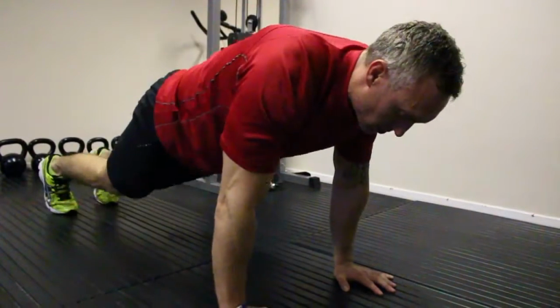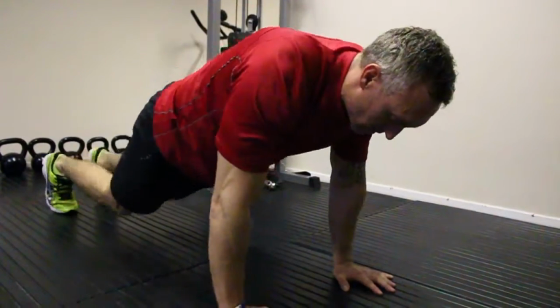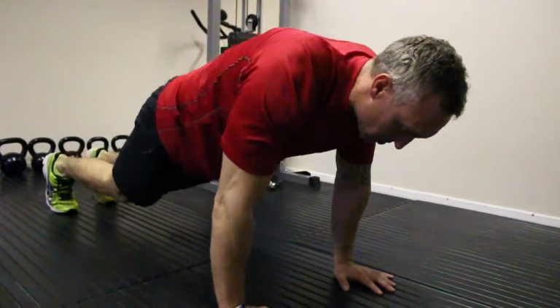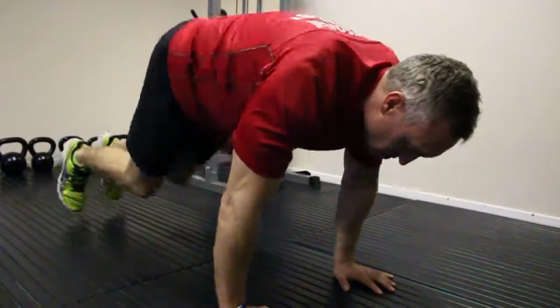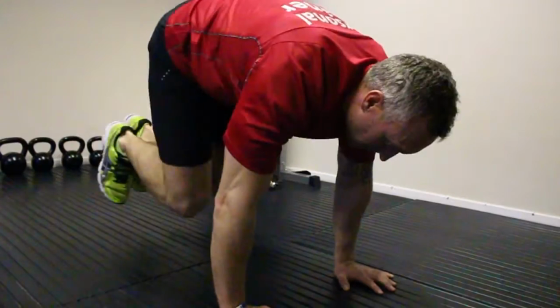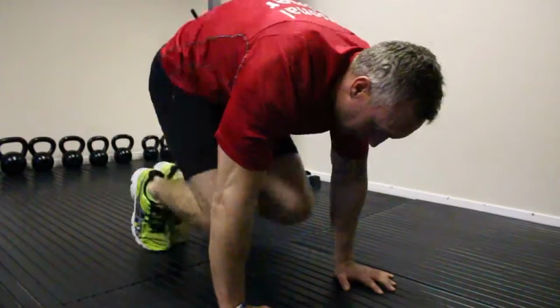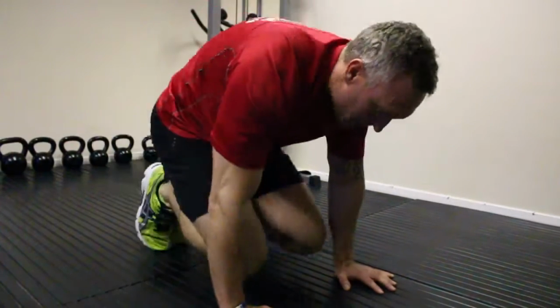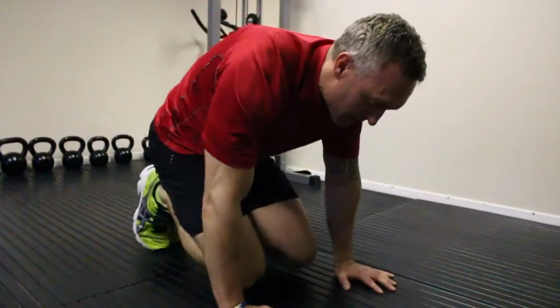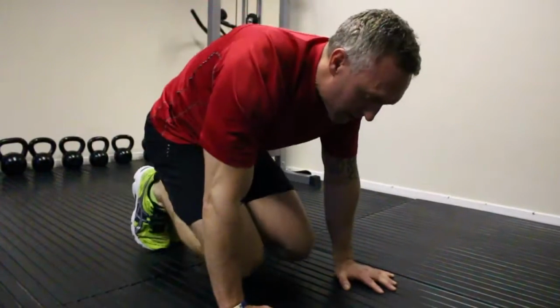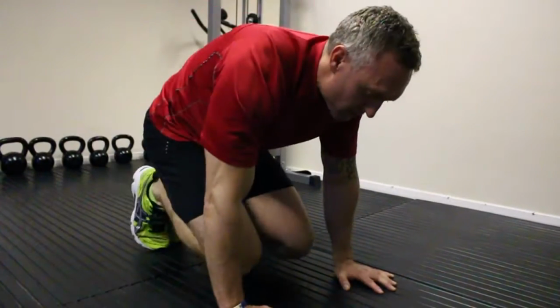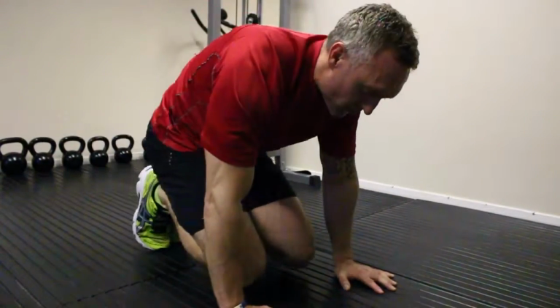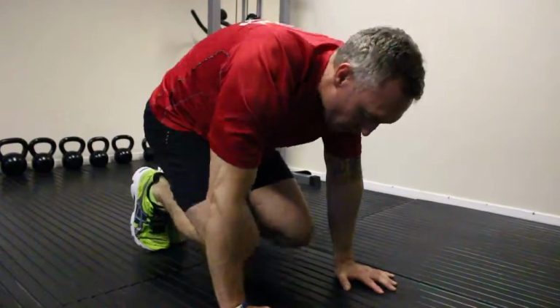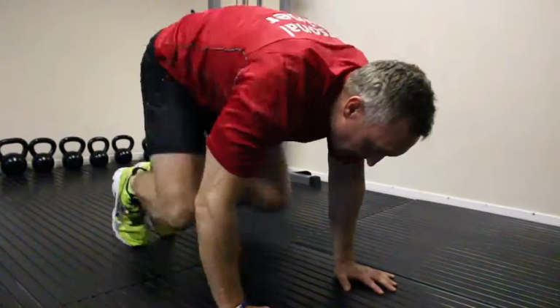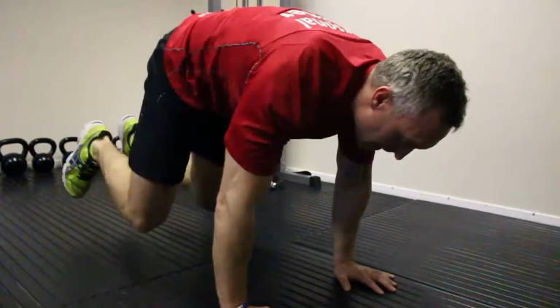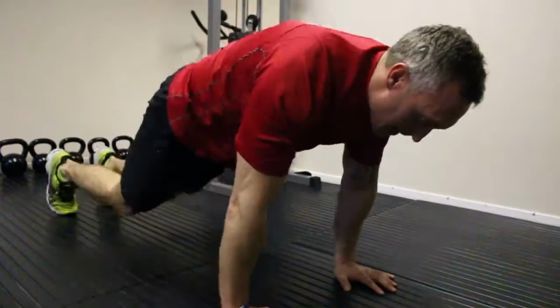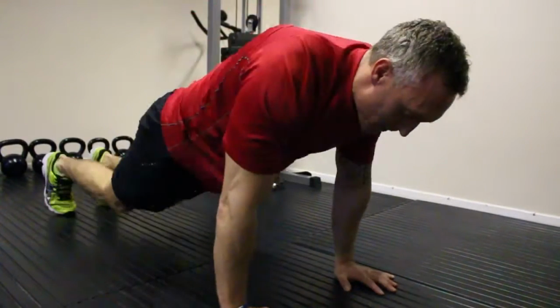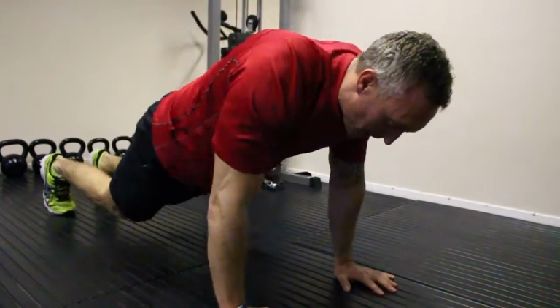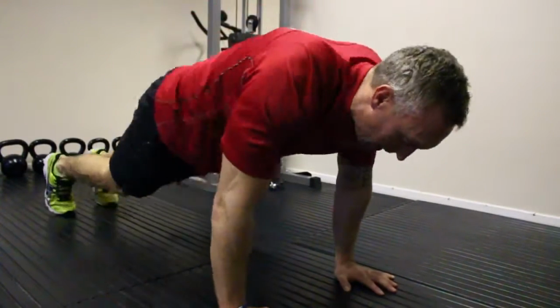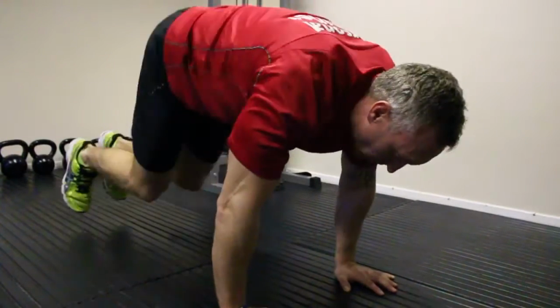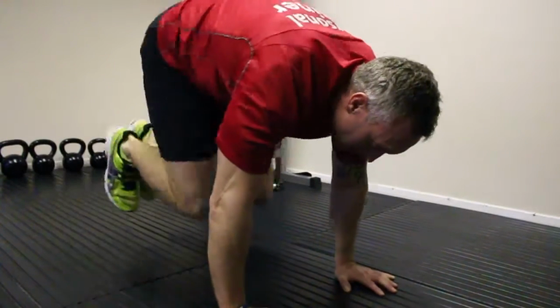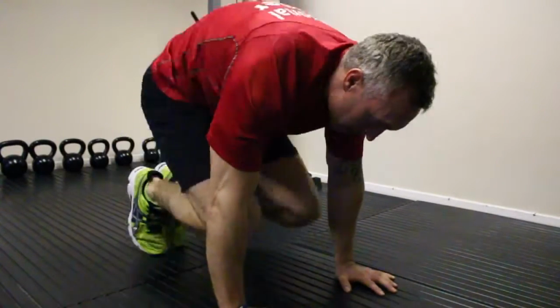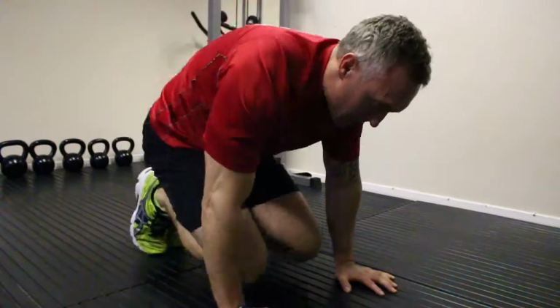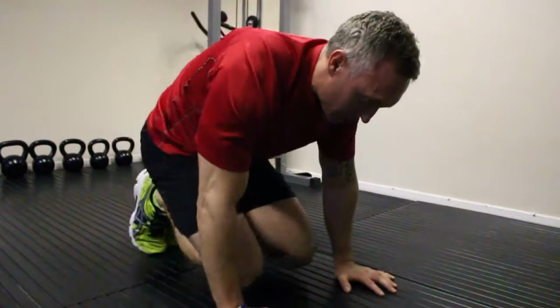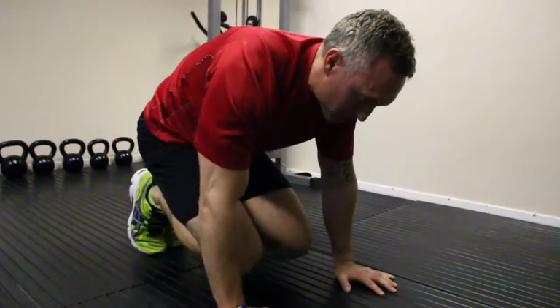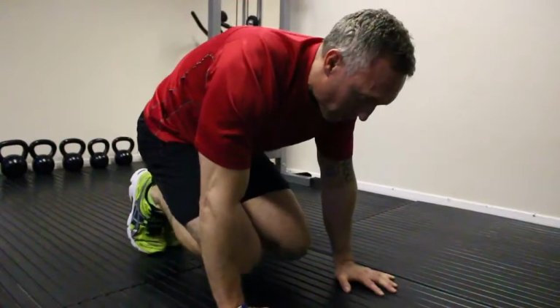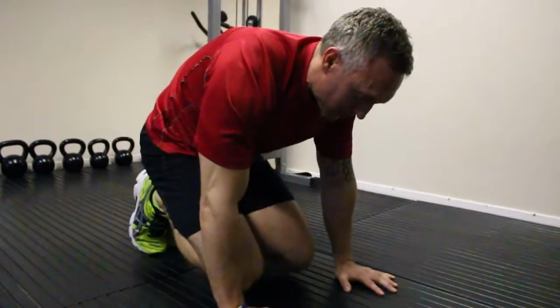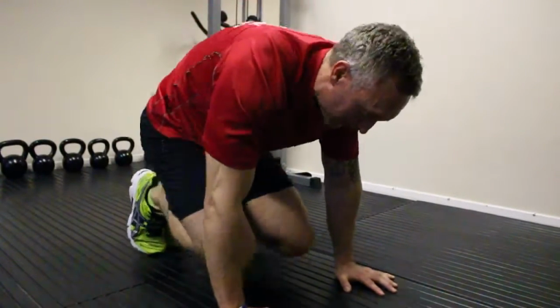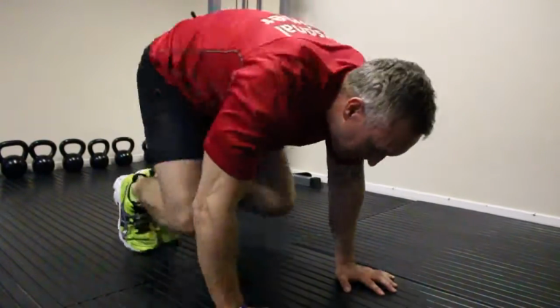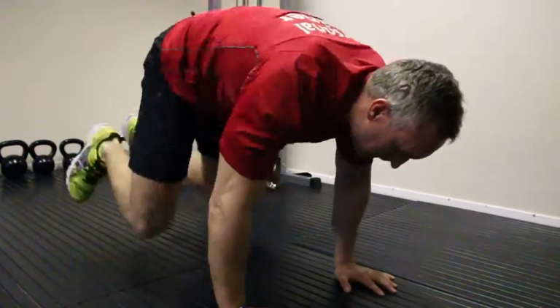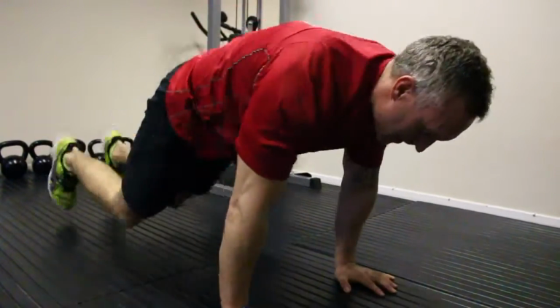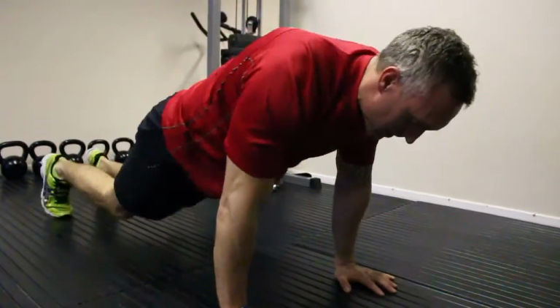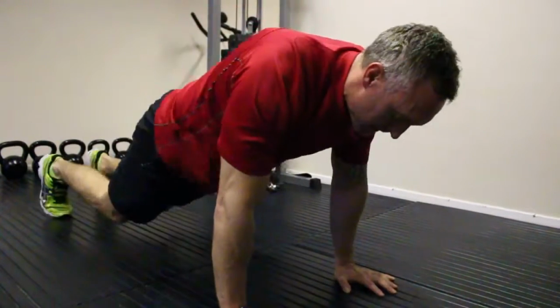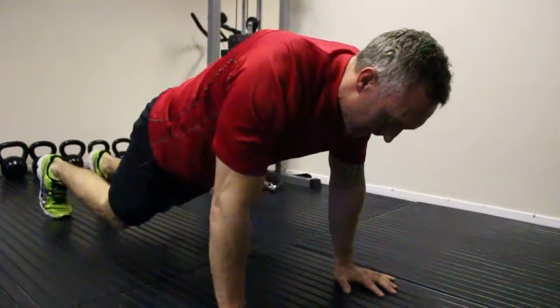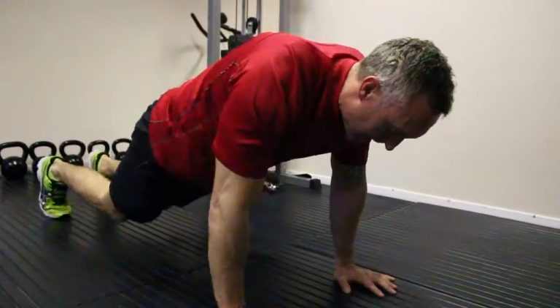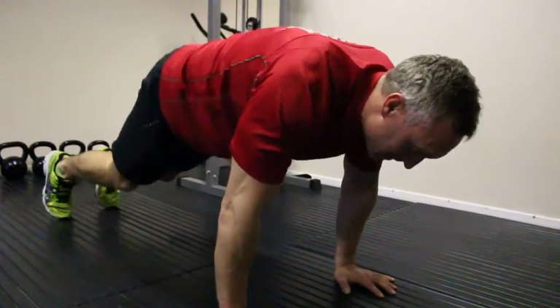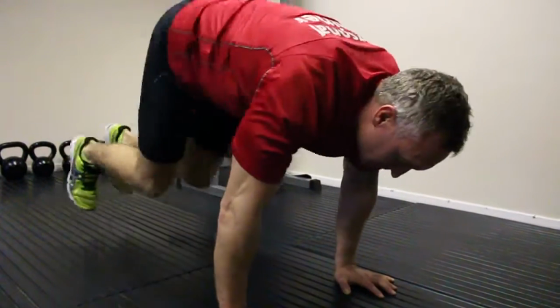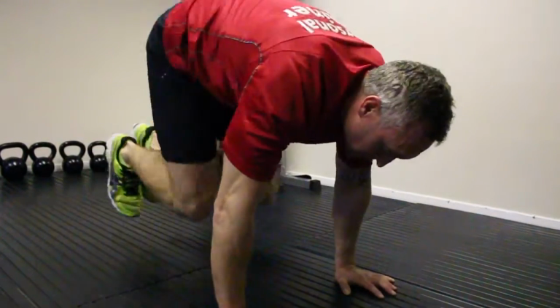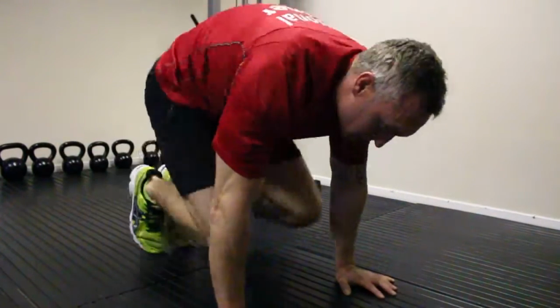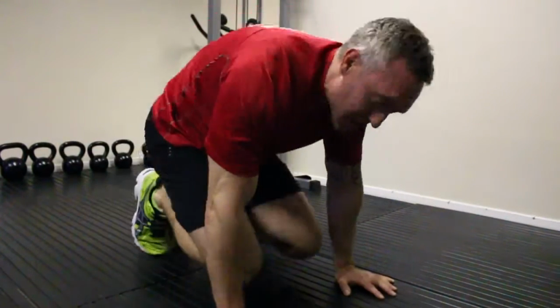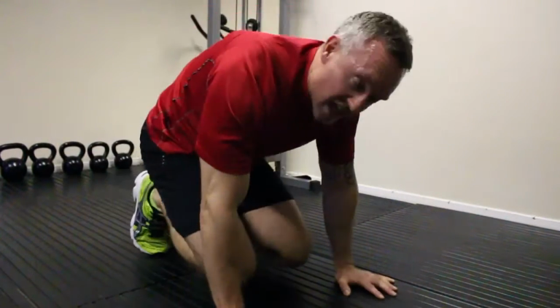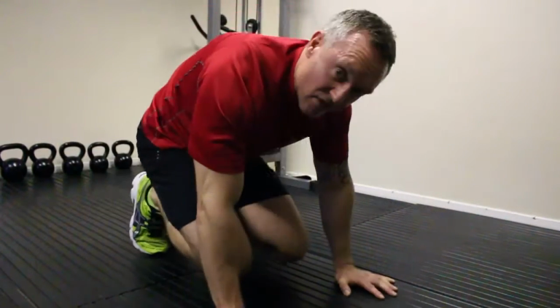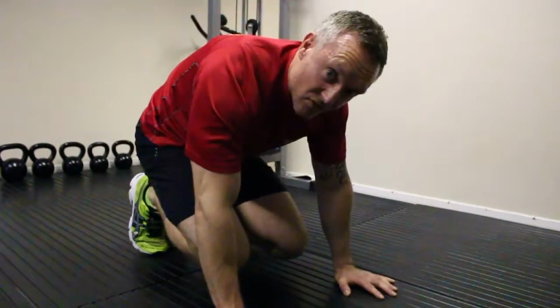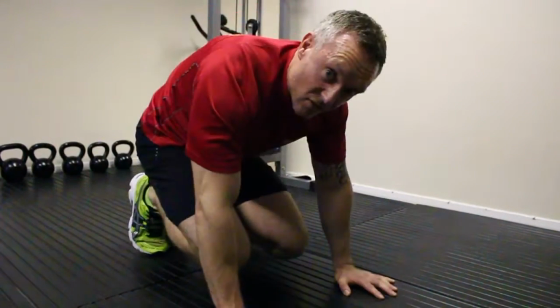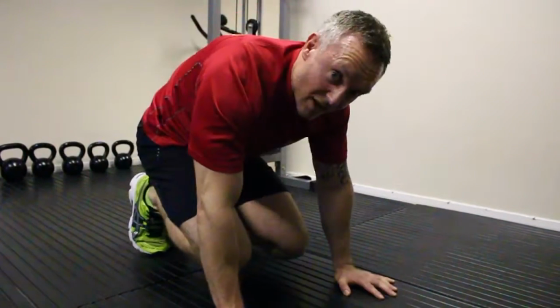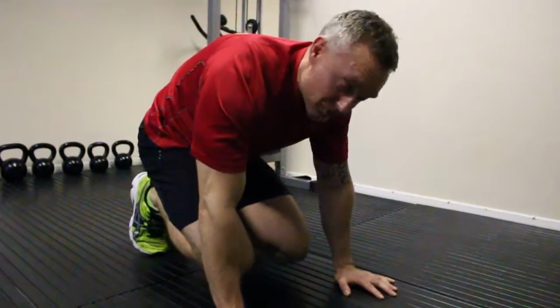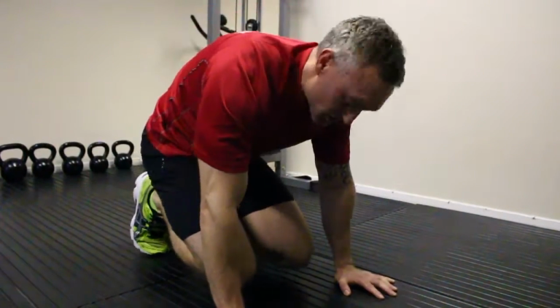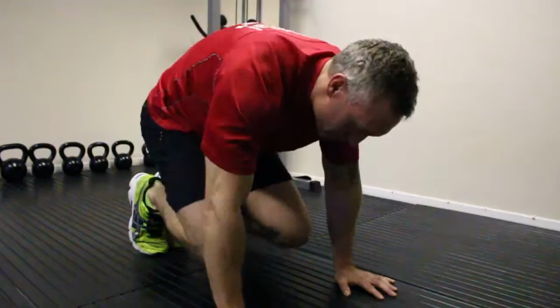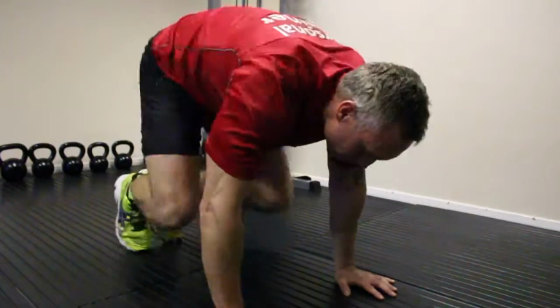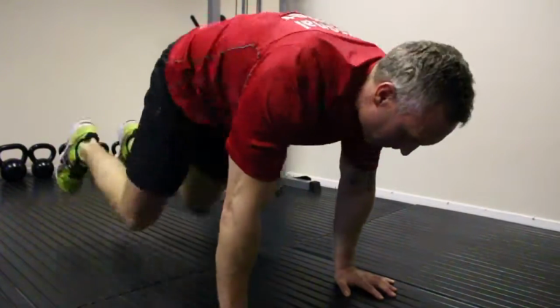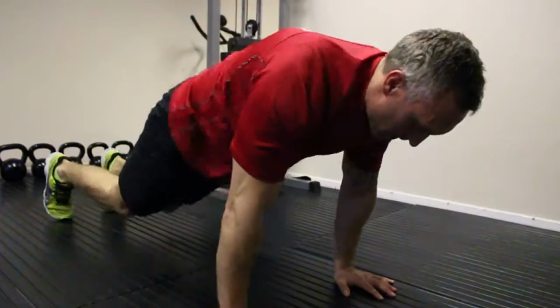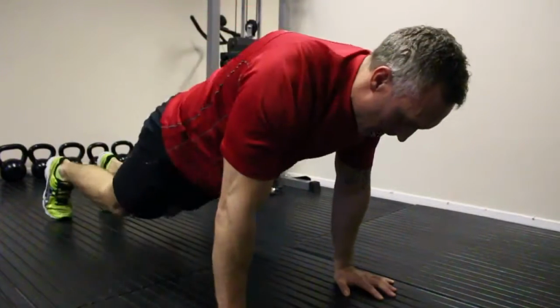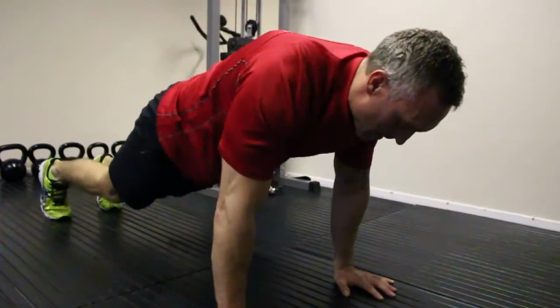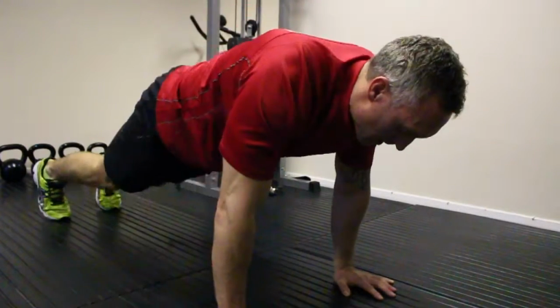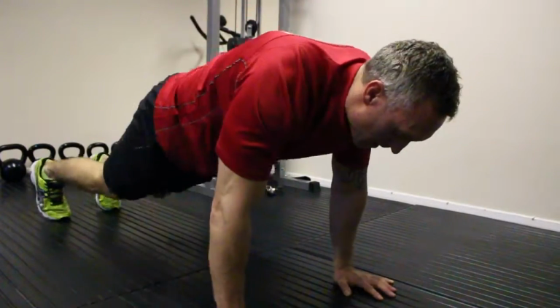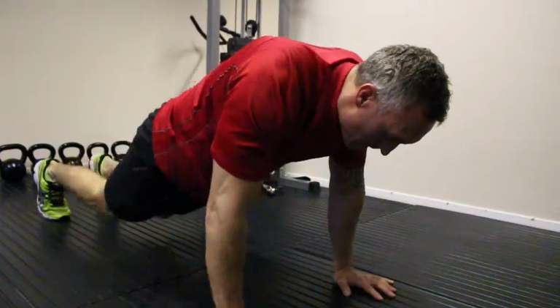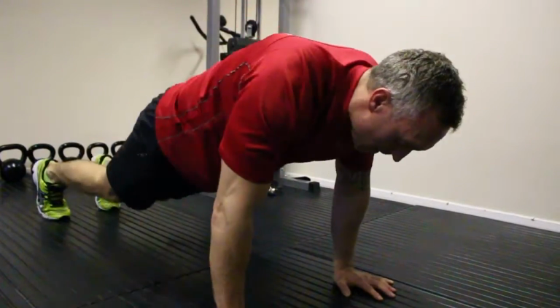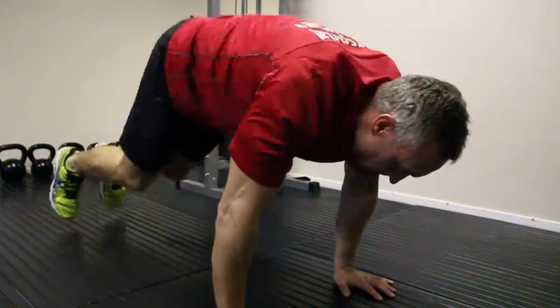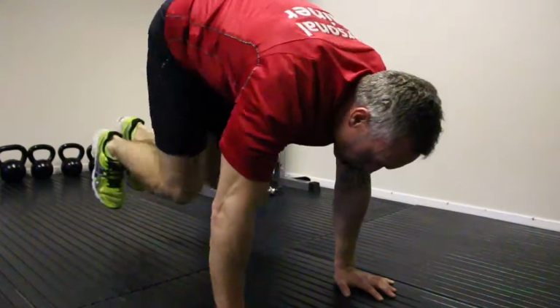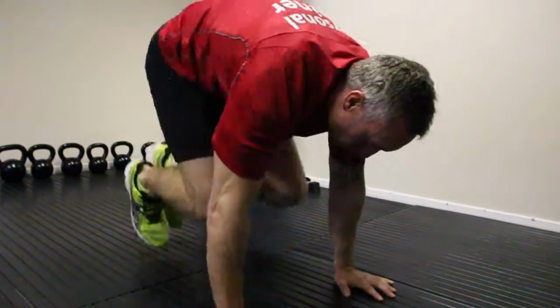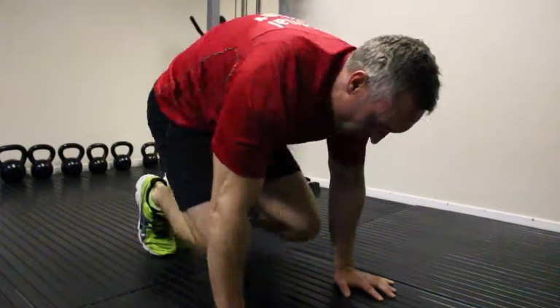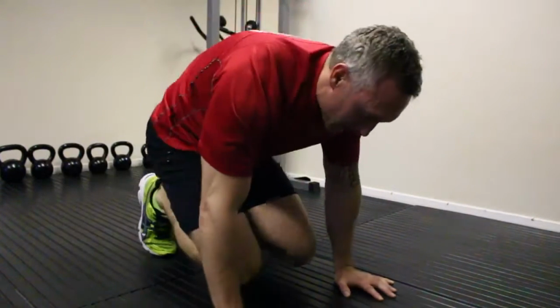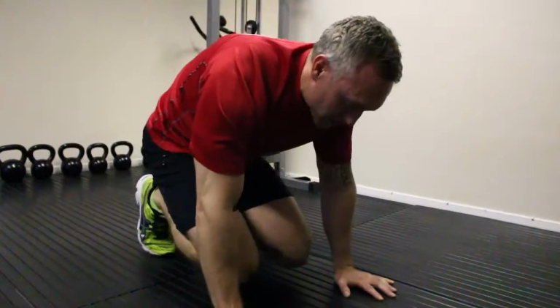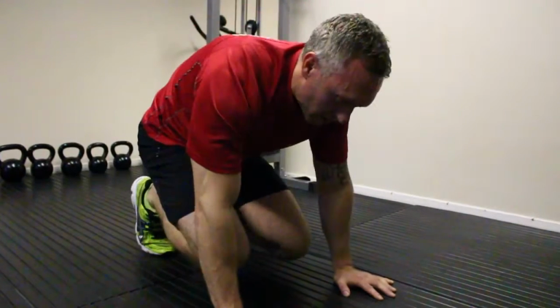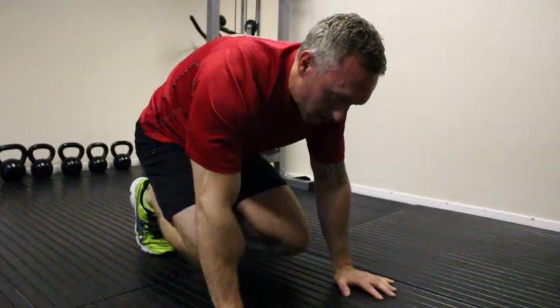Once you get used to it, you can really build it up — explode in and out, and just do 10 to 15 reps. Drive the things up.